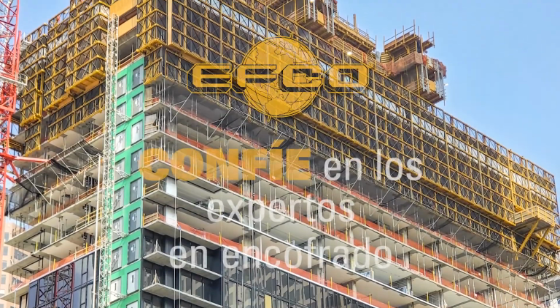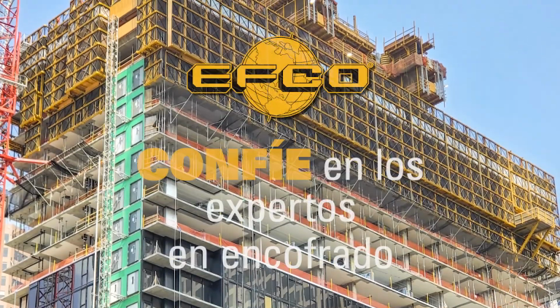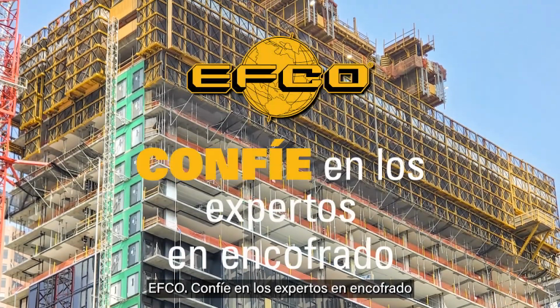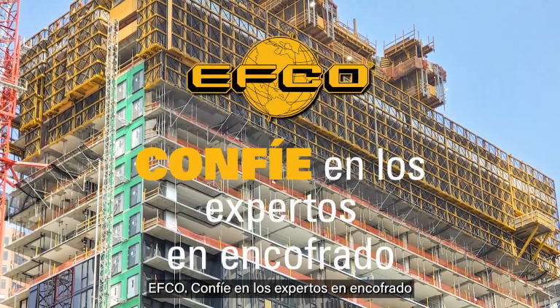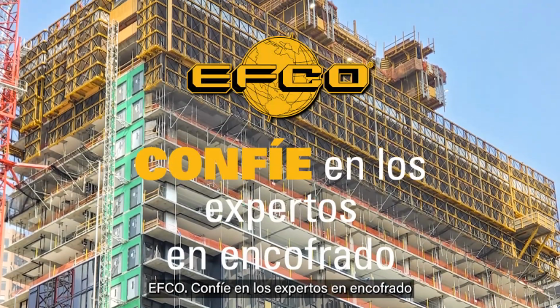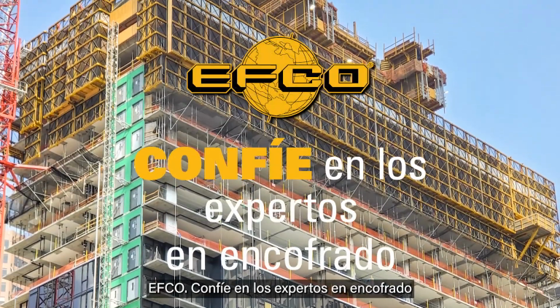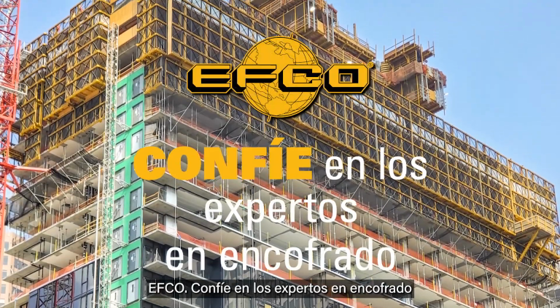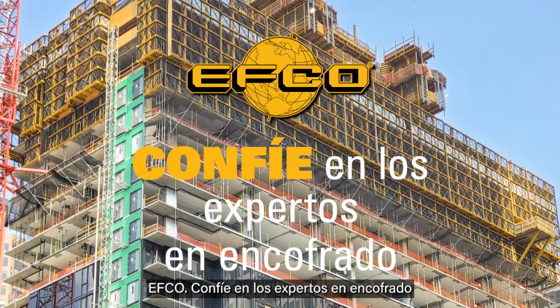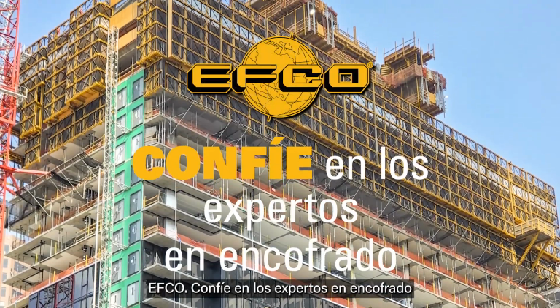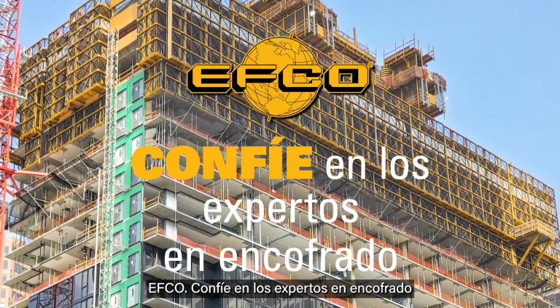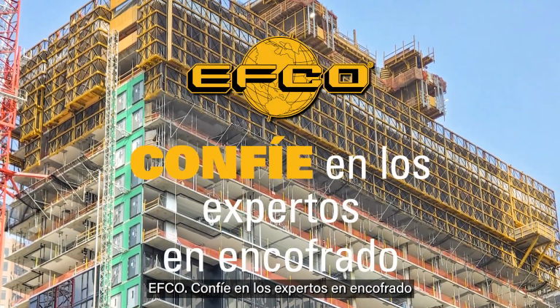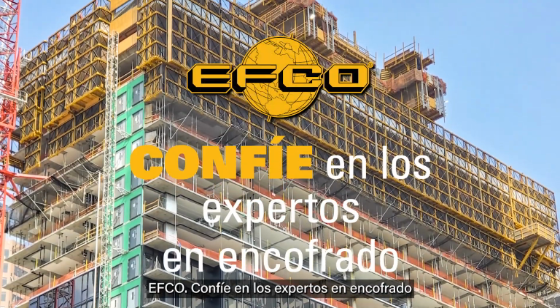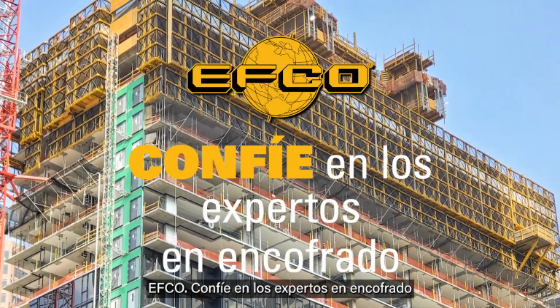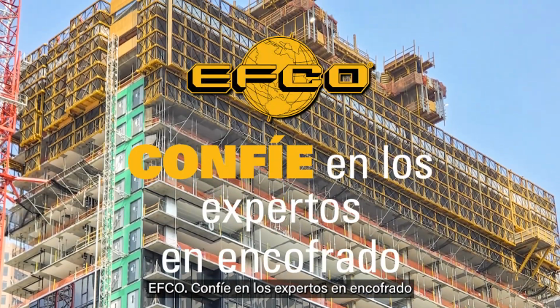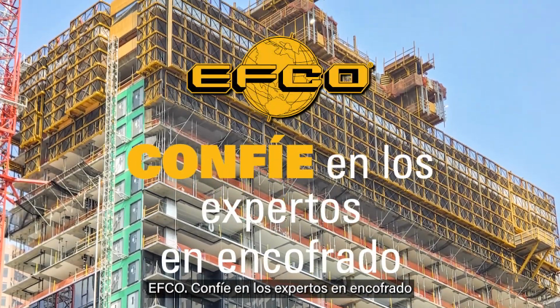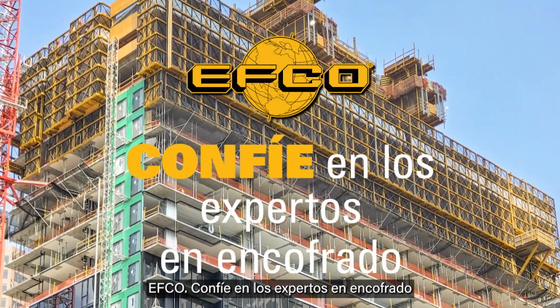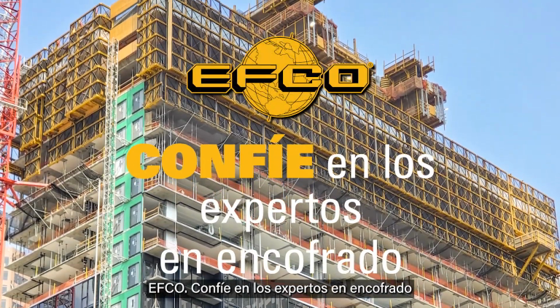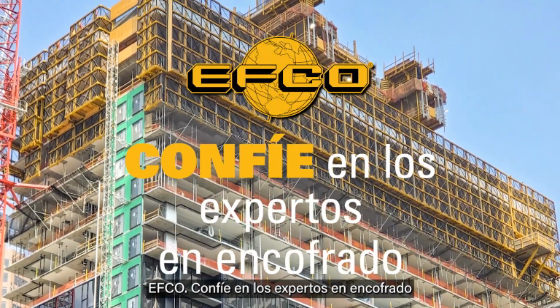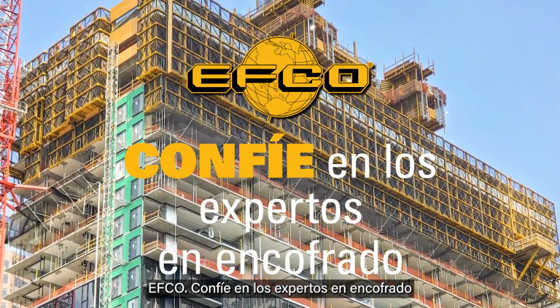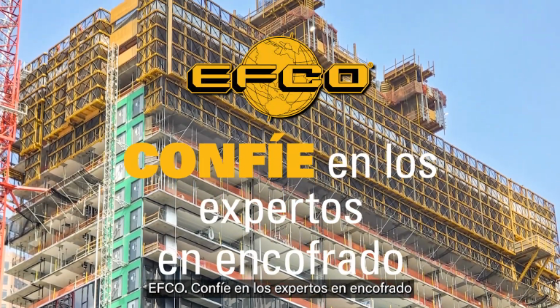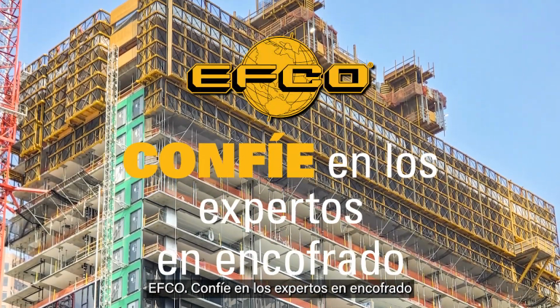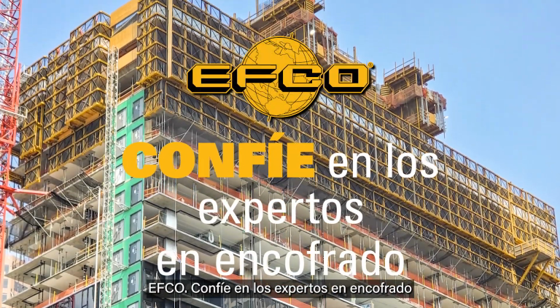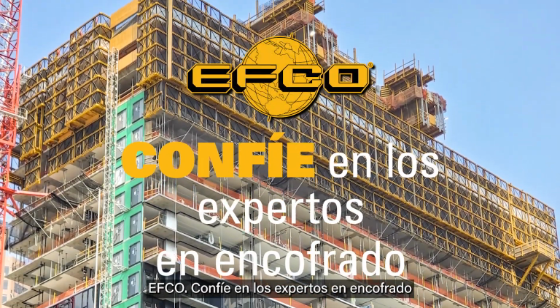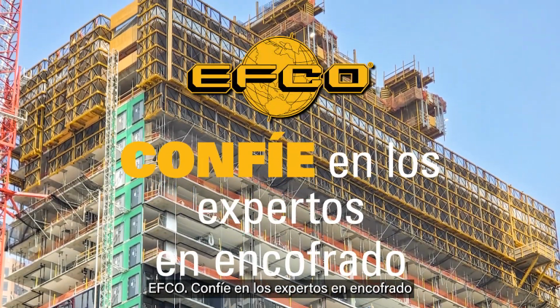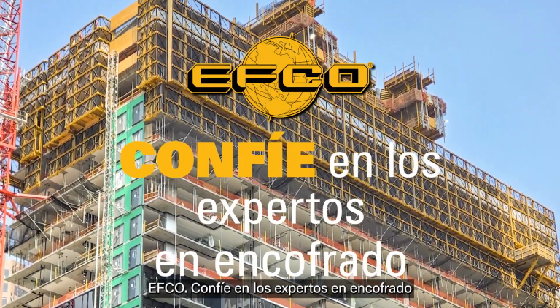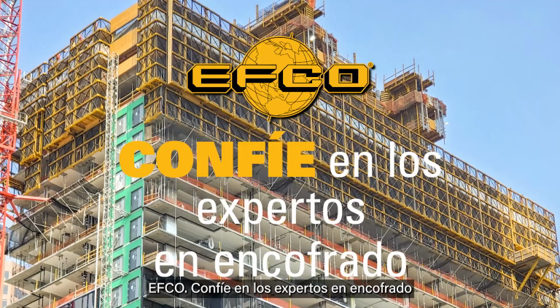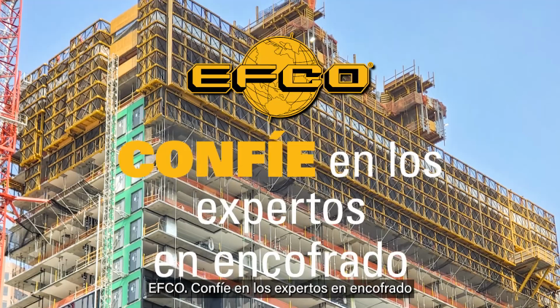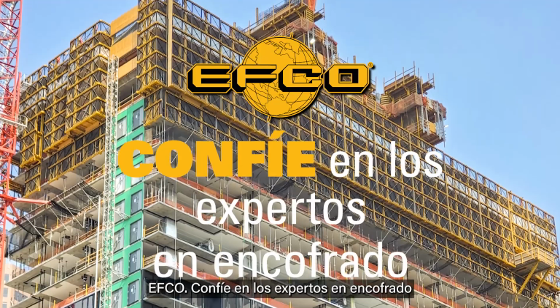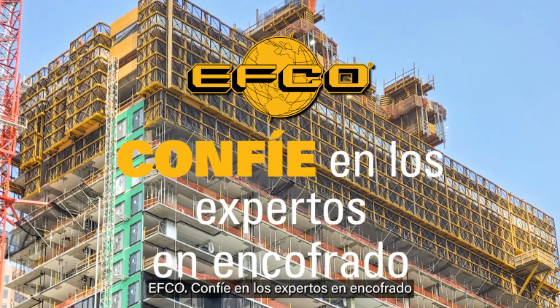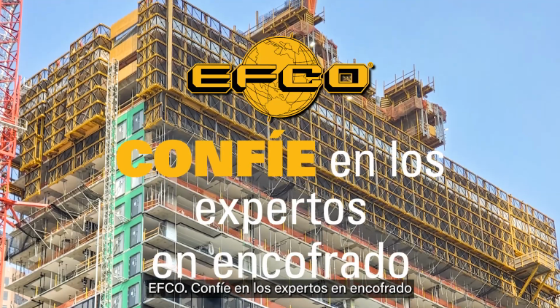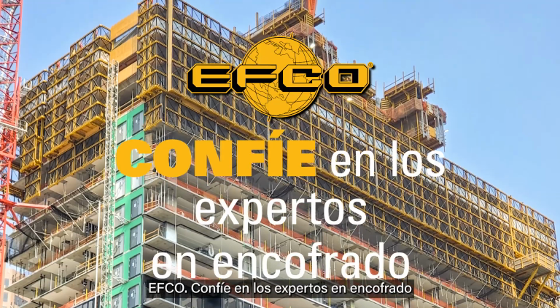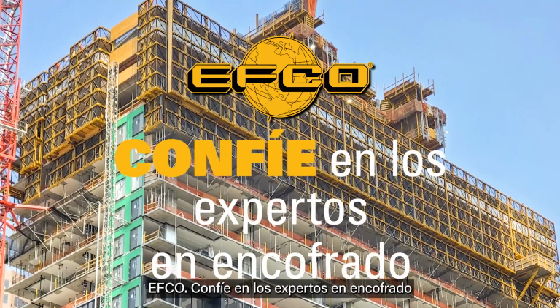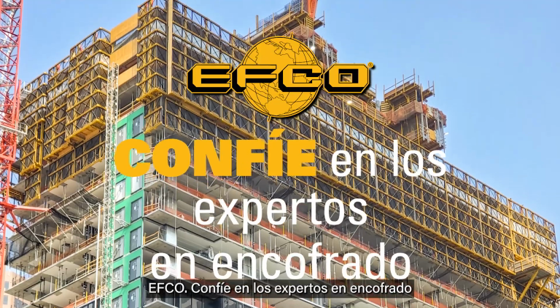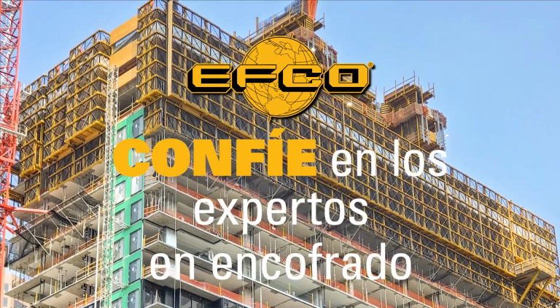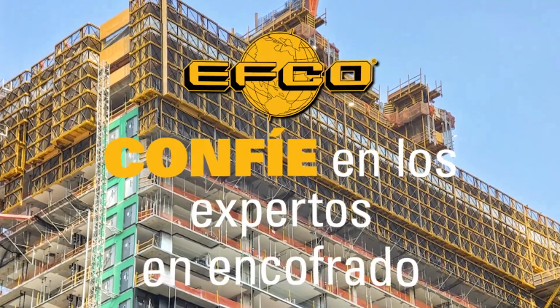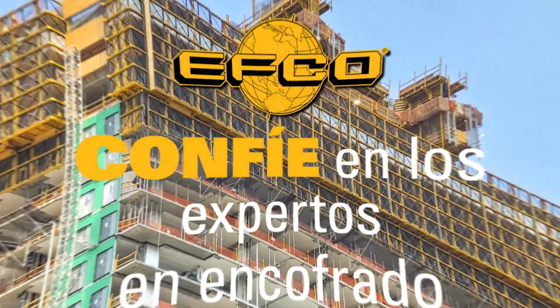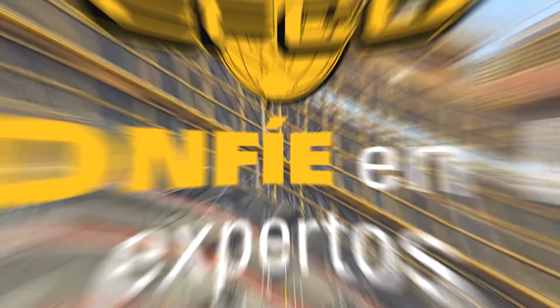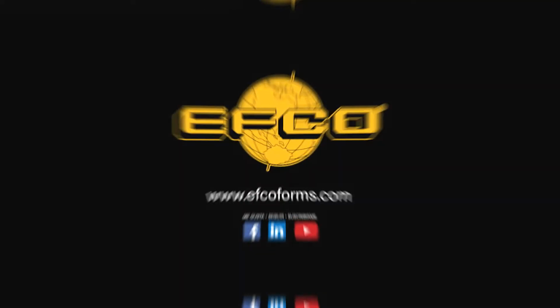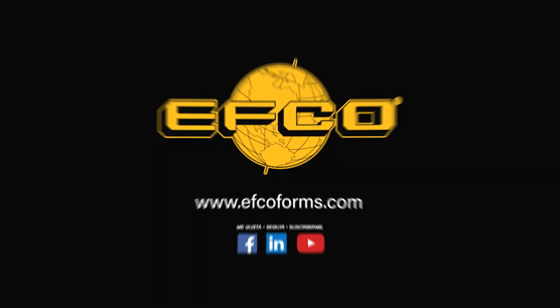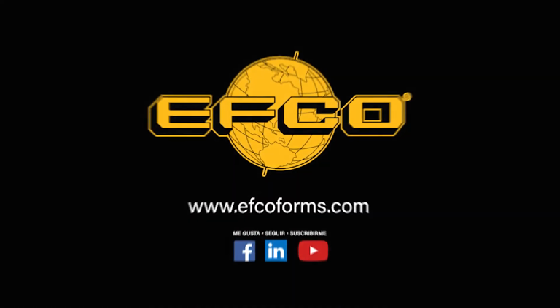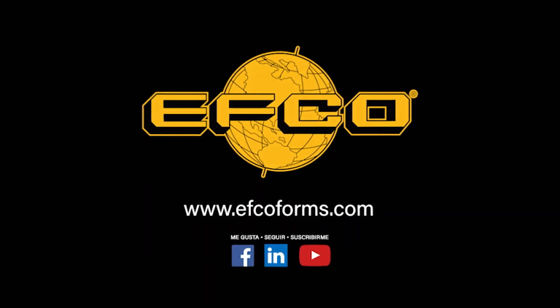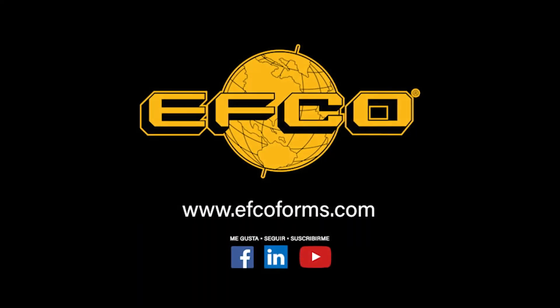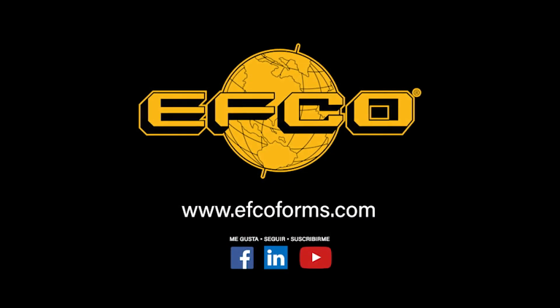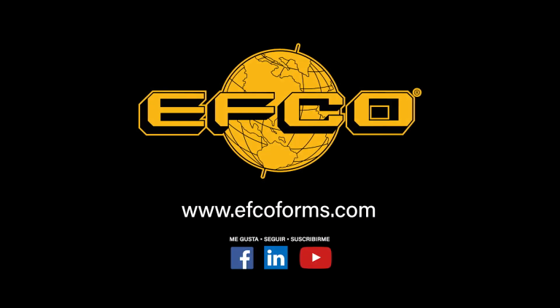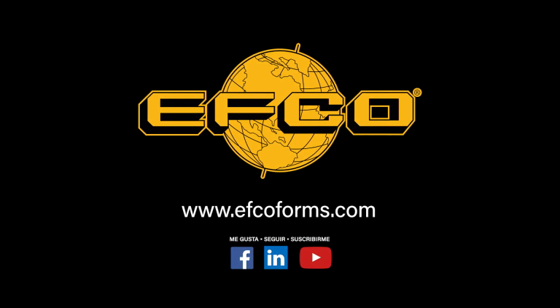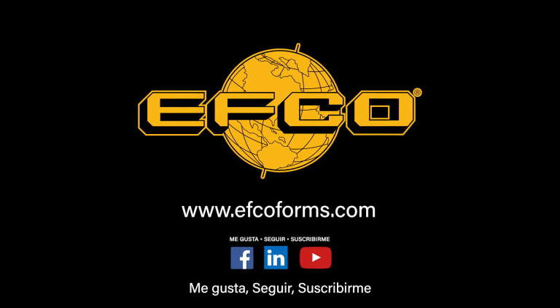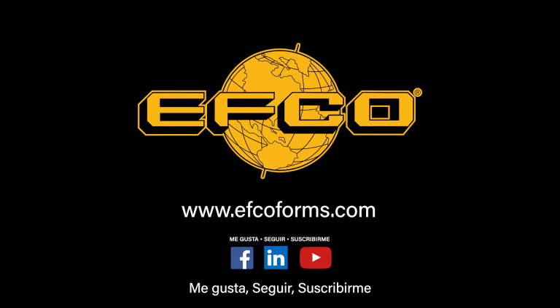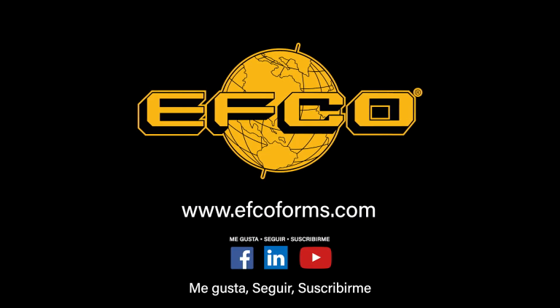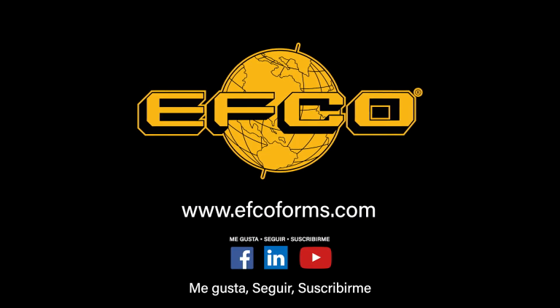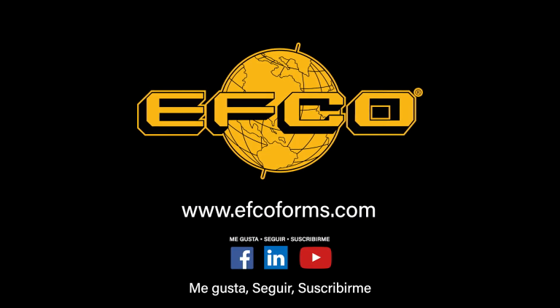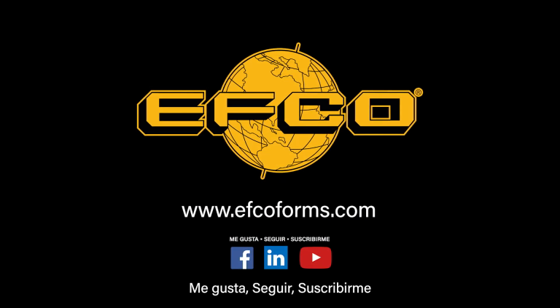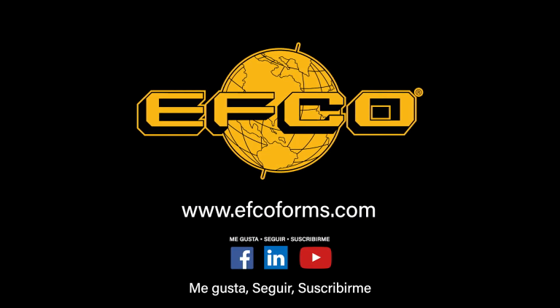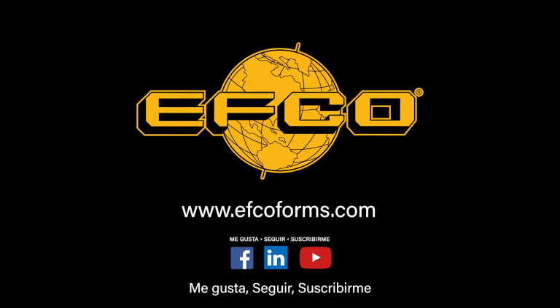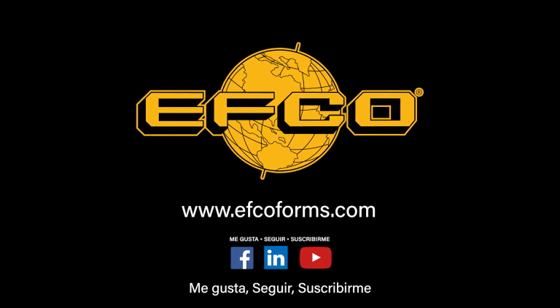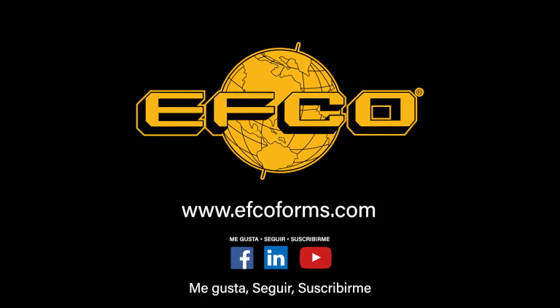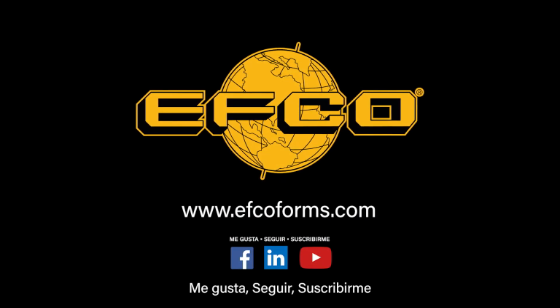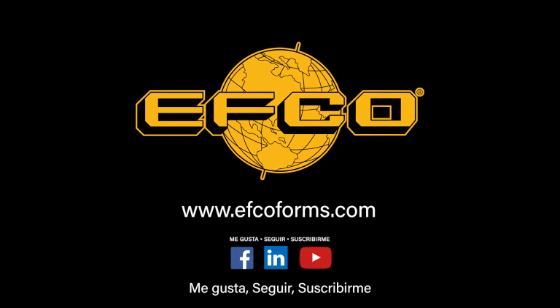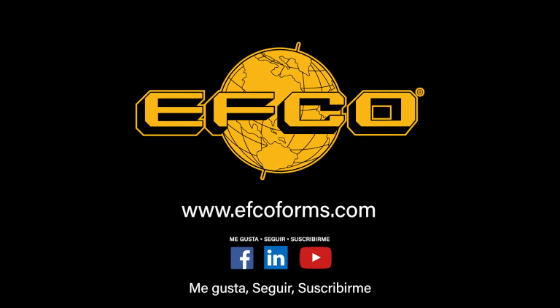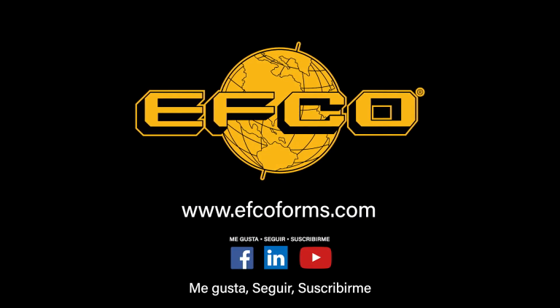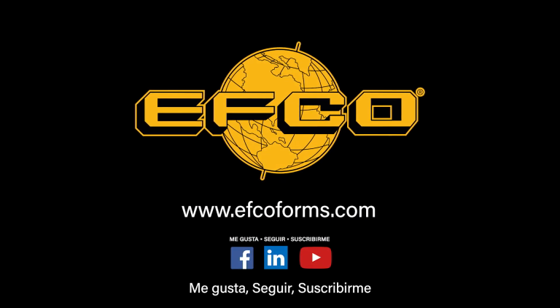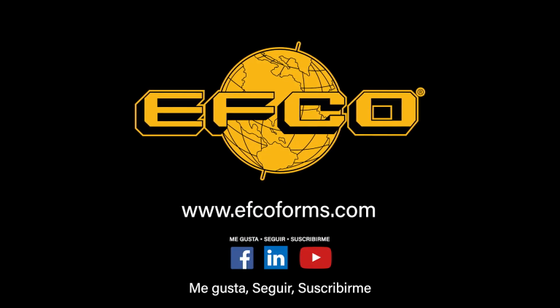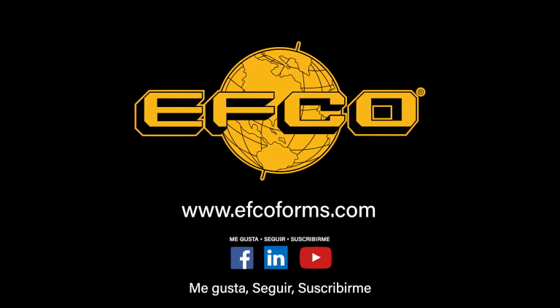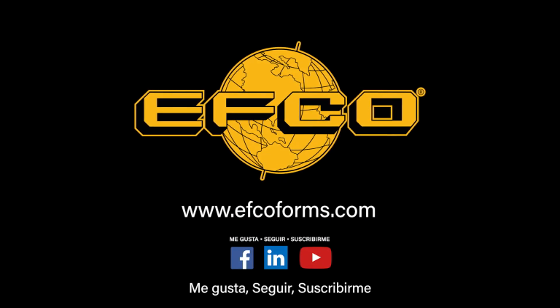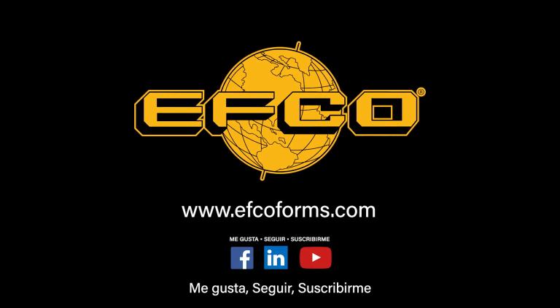EFCO — why trust anyone else? Like, follow, and subscribe.